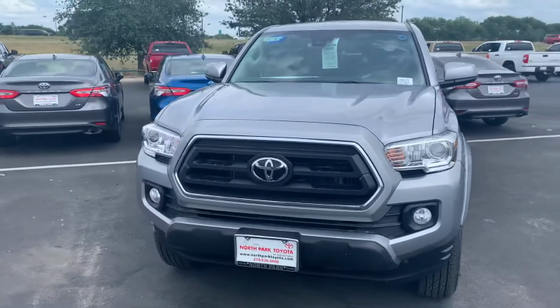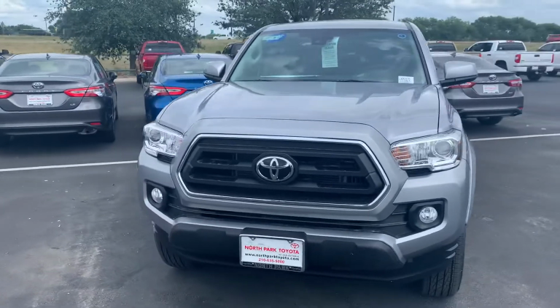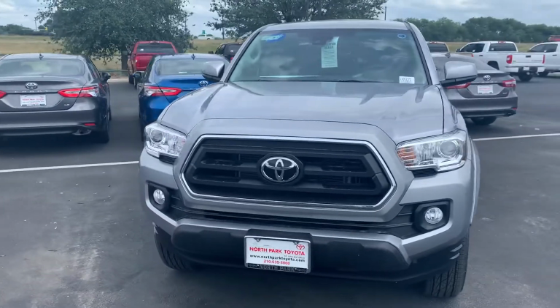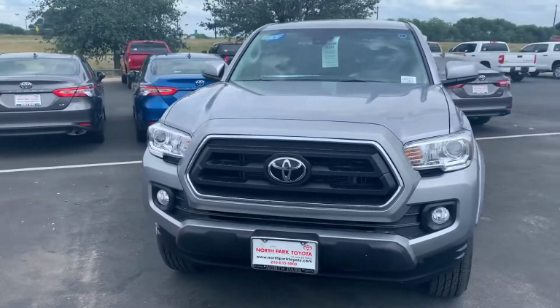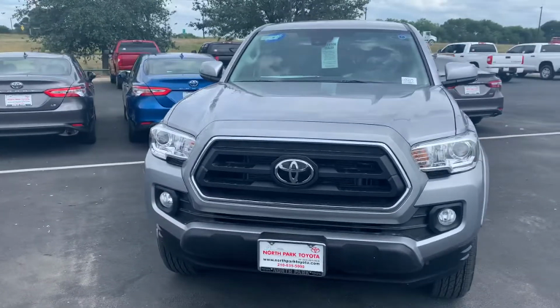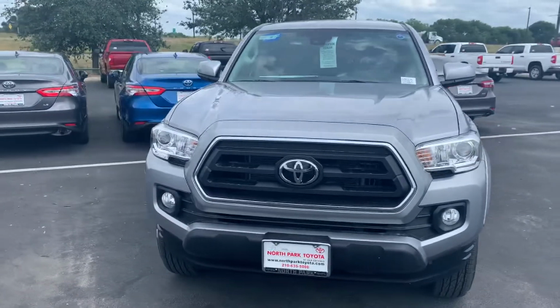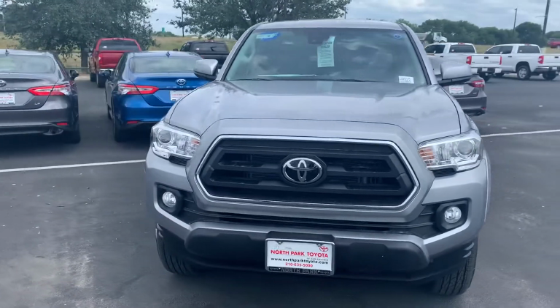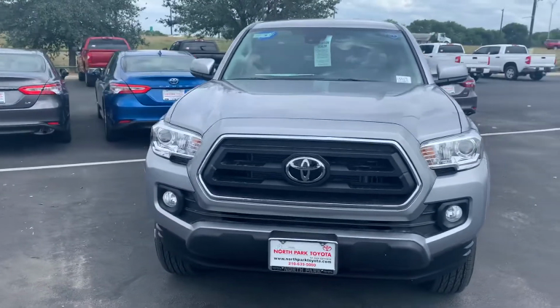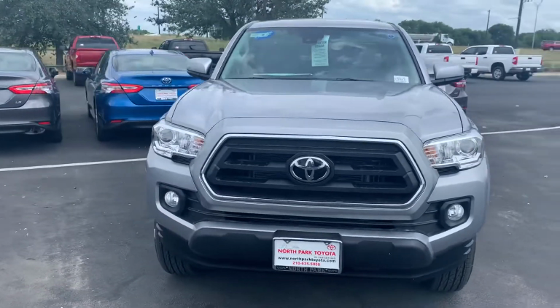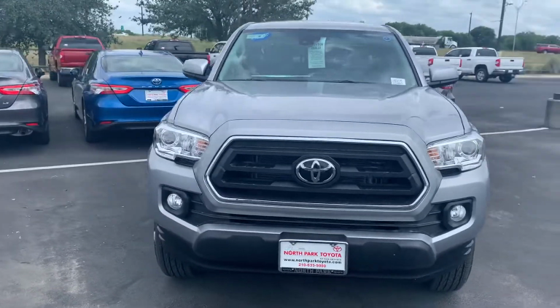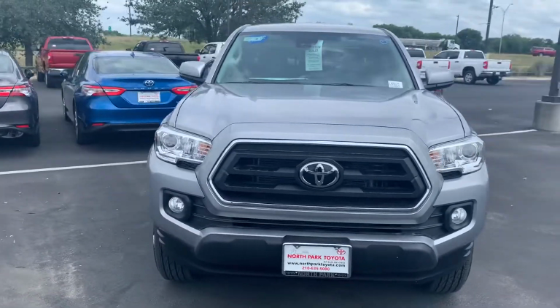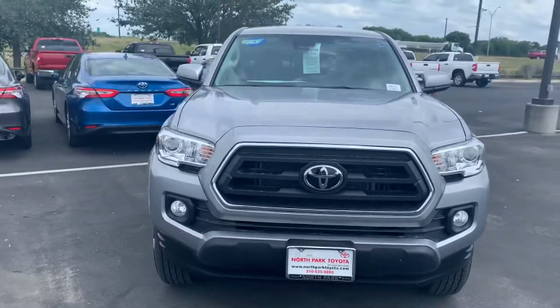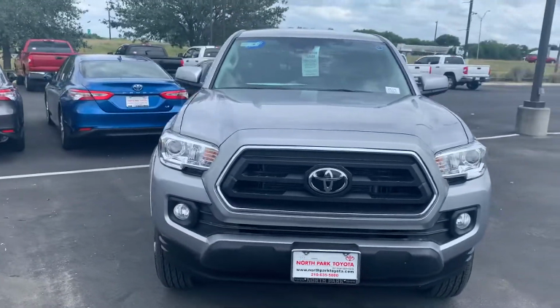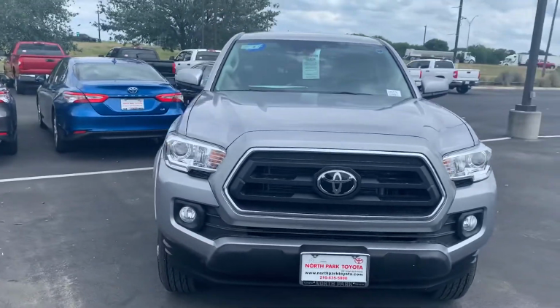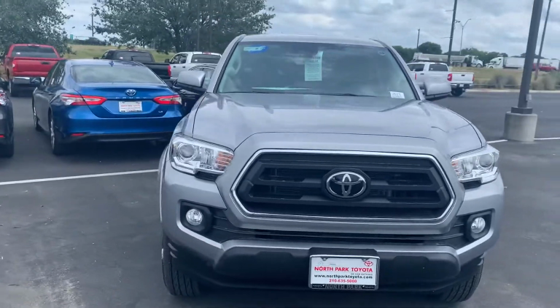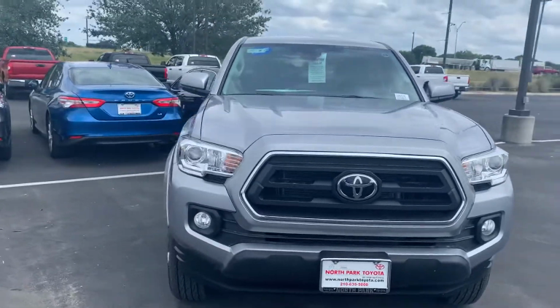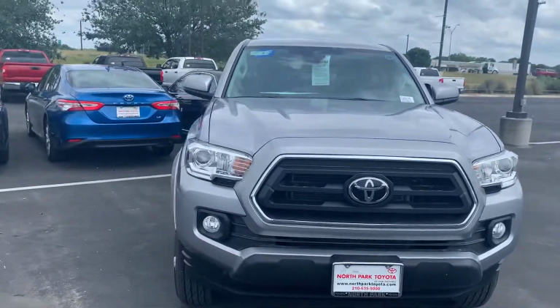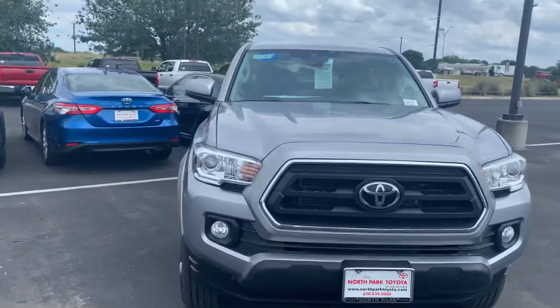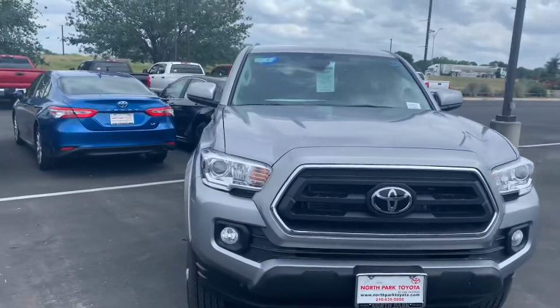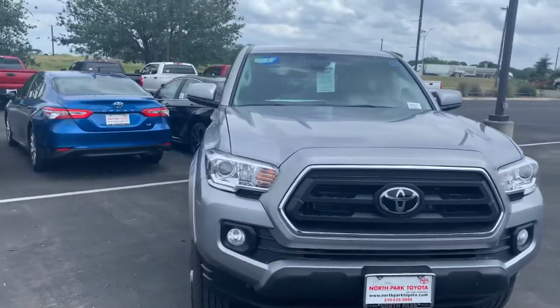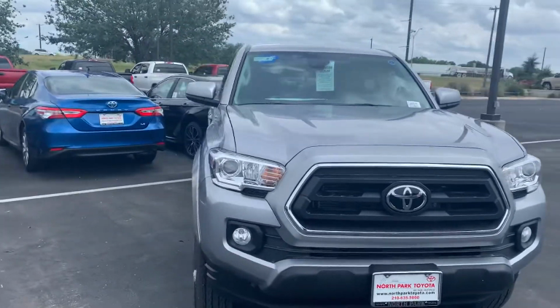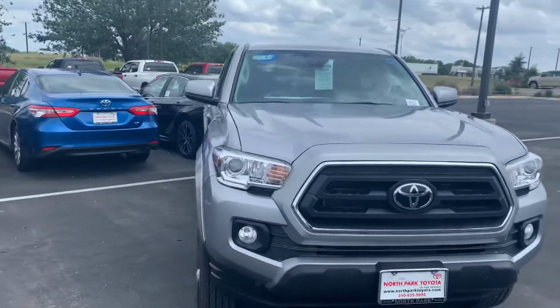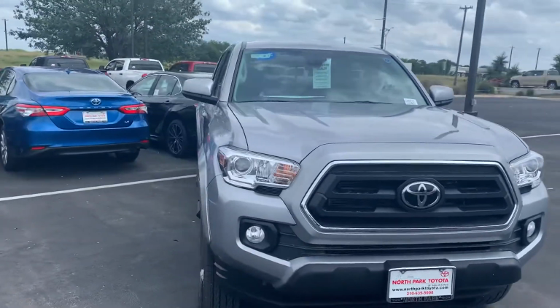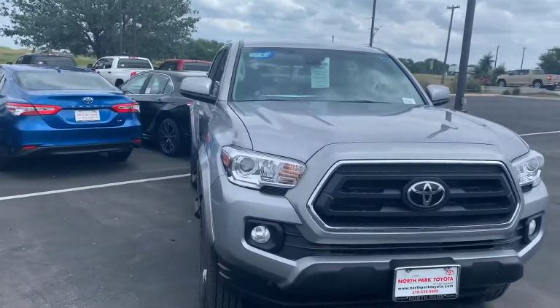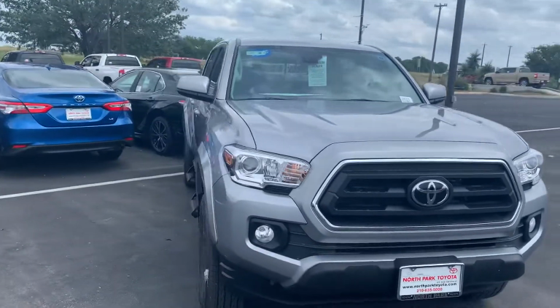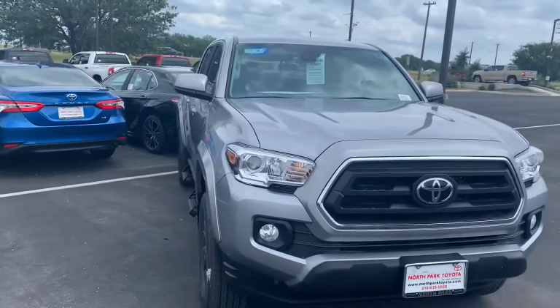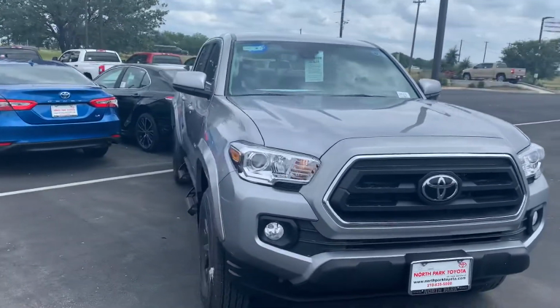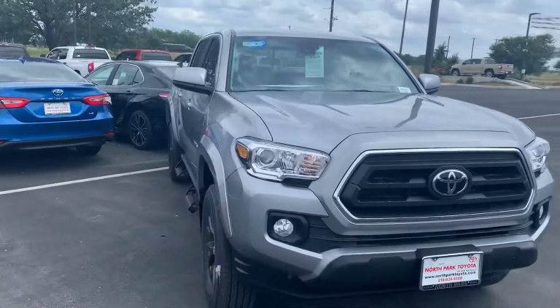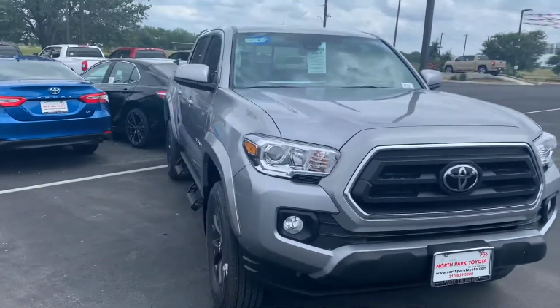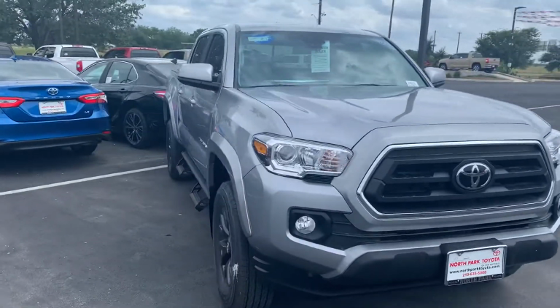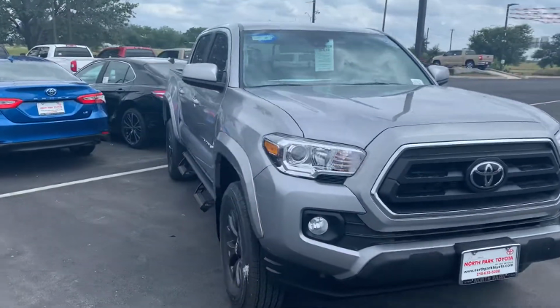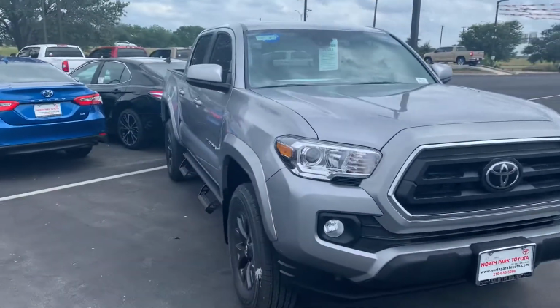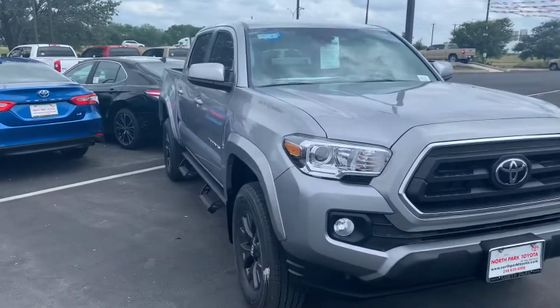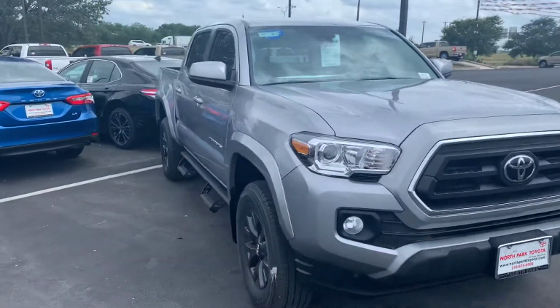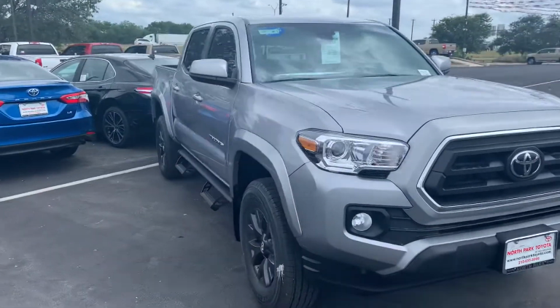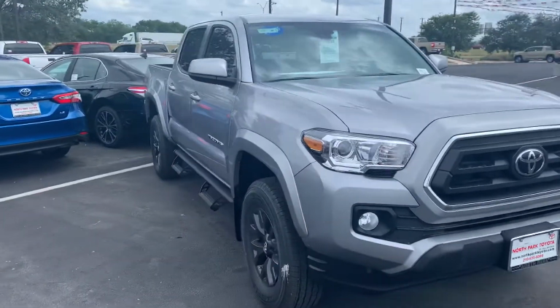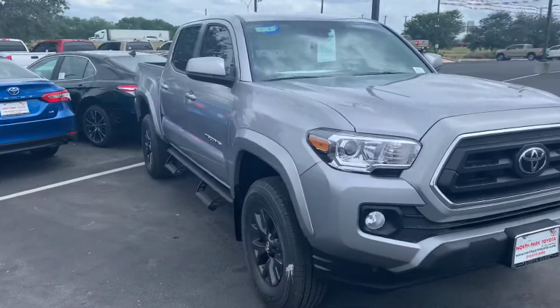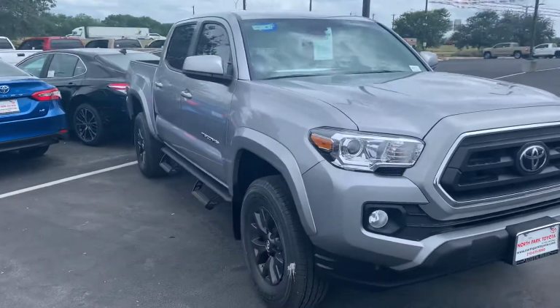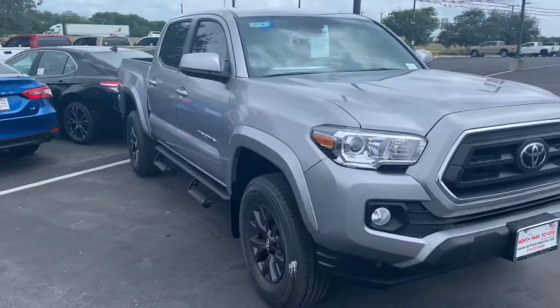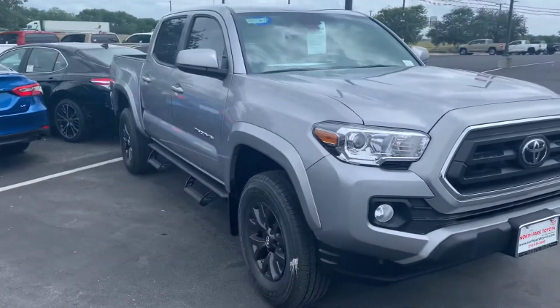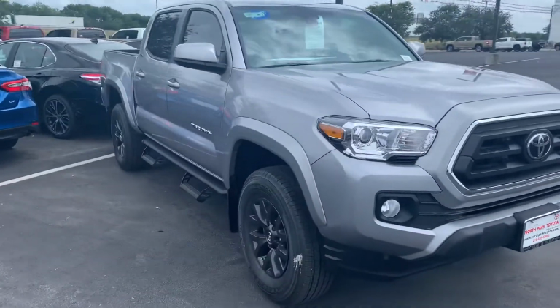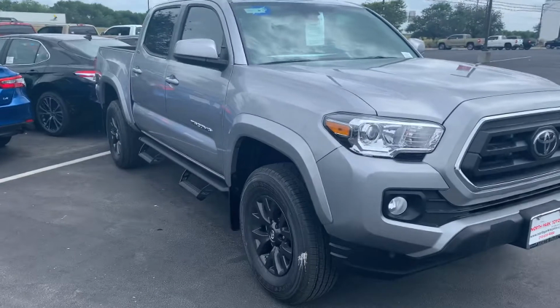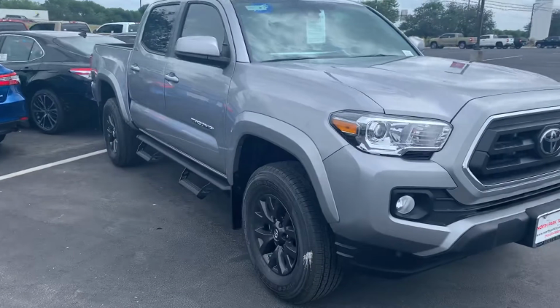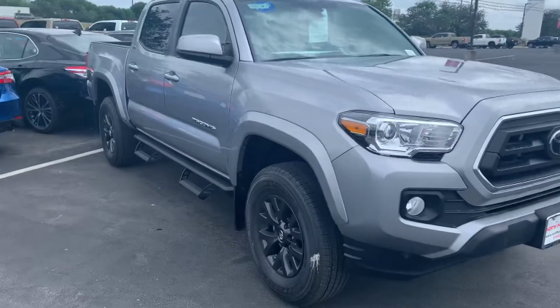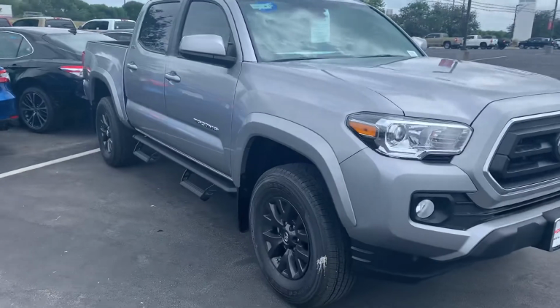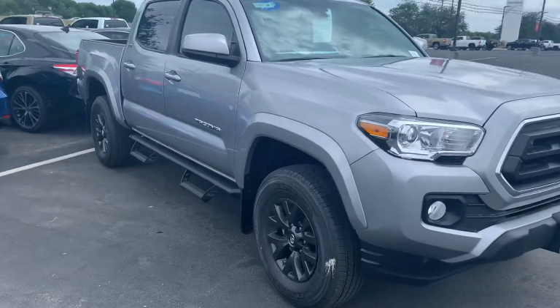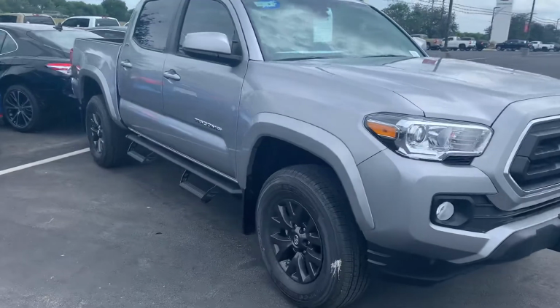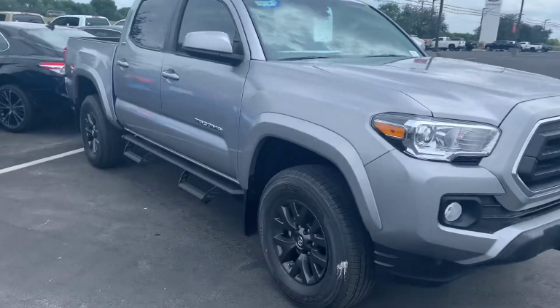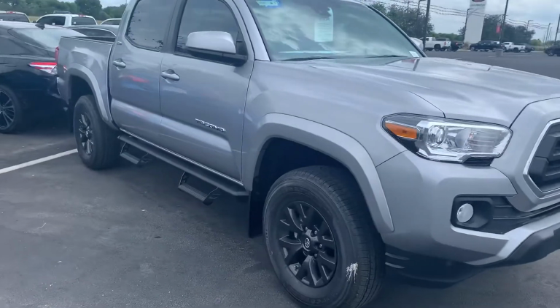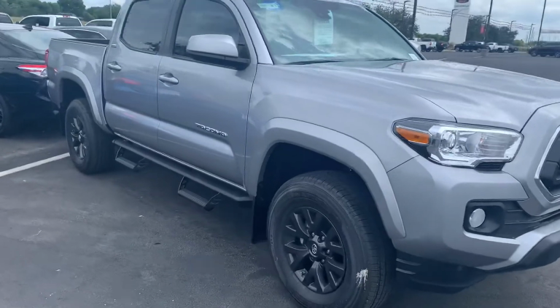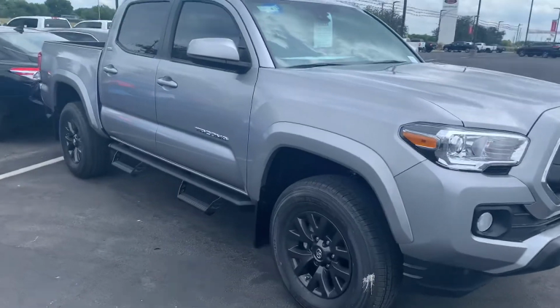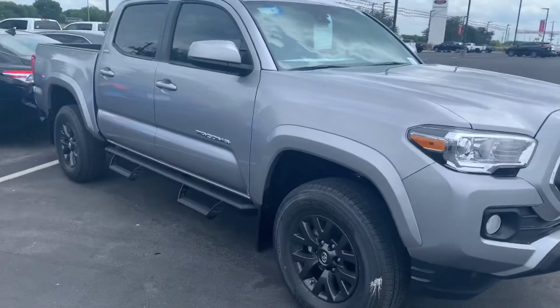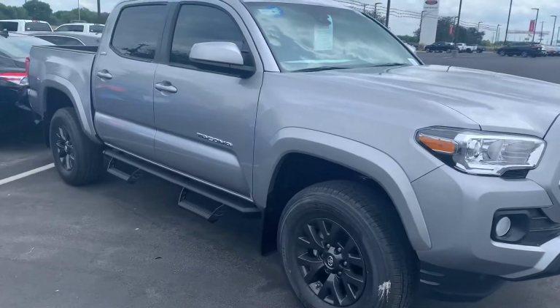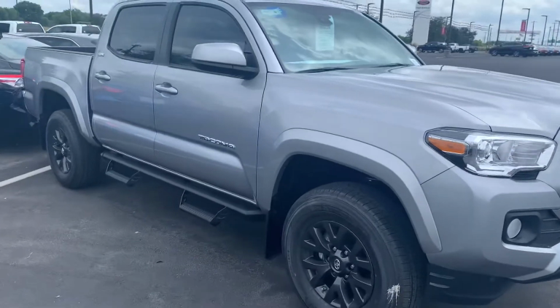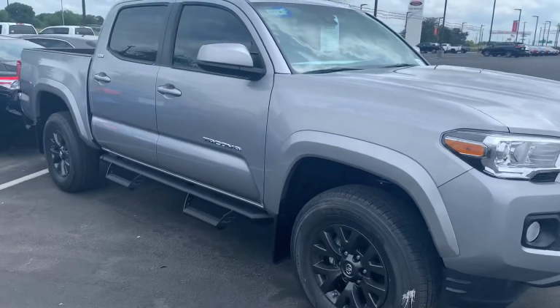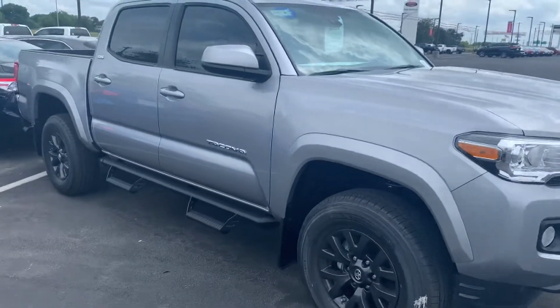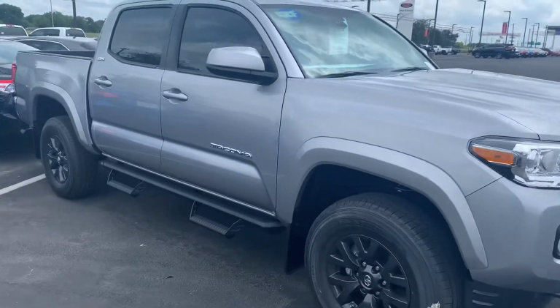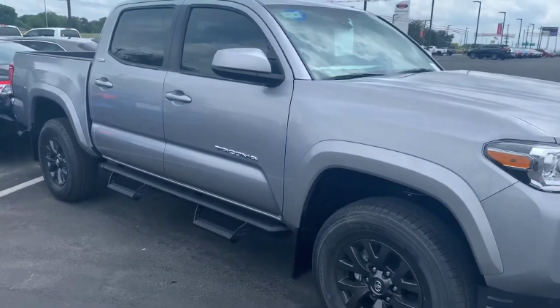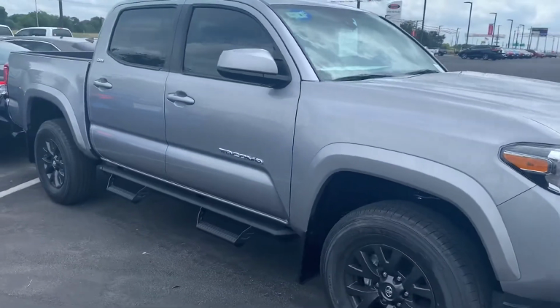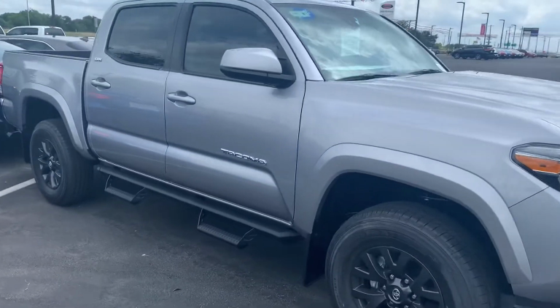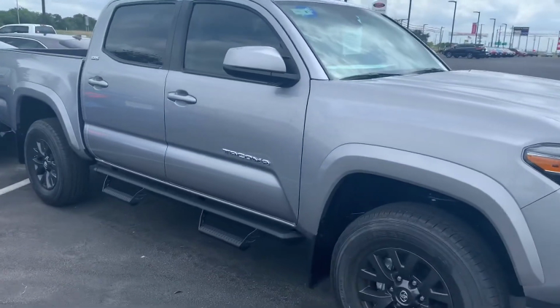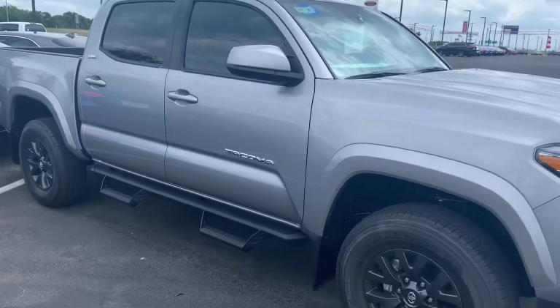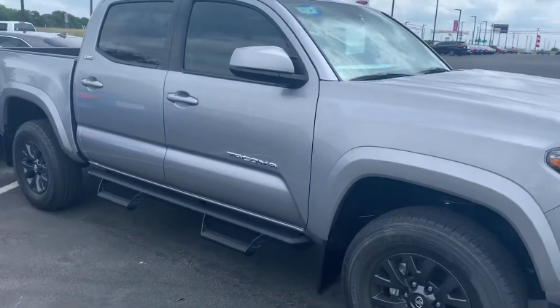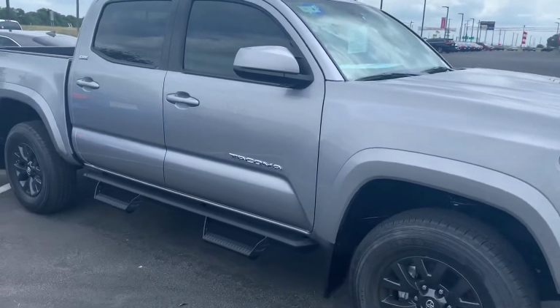As you can see, it comes equipped with SR5 fog lights. There's your alloy wheels. There's your running boards.